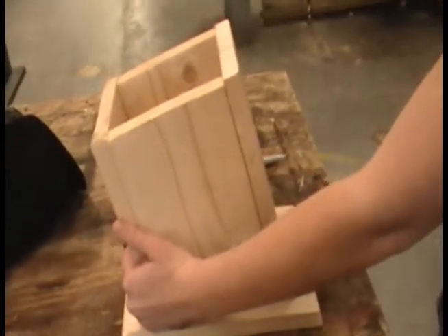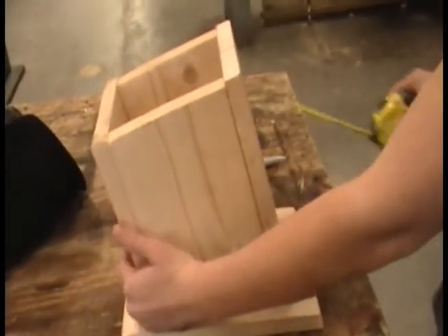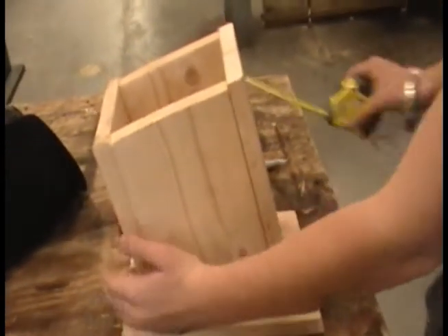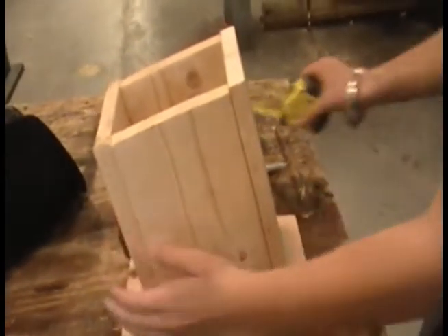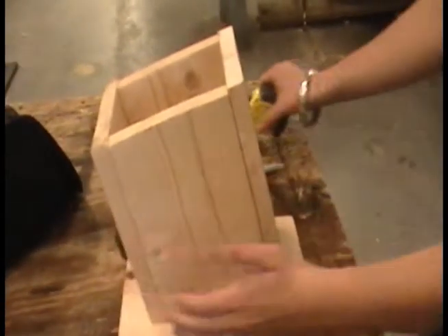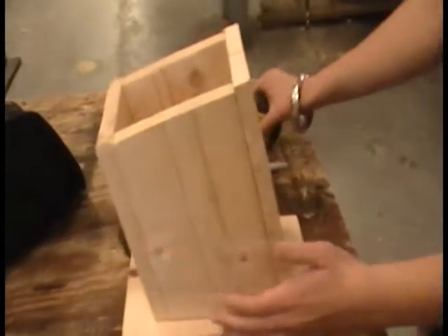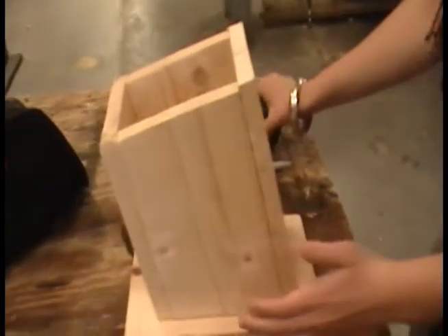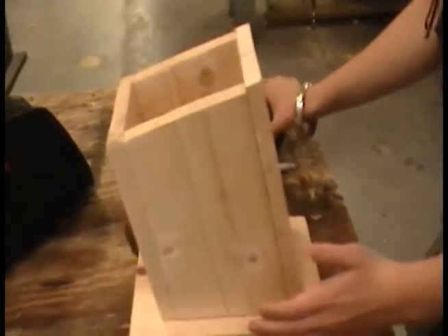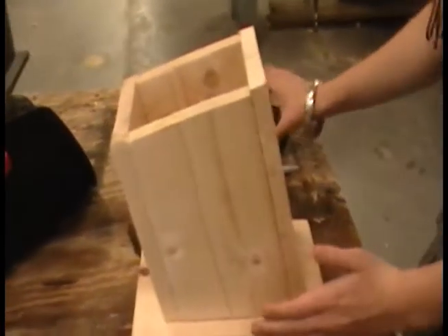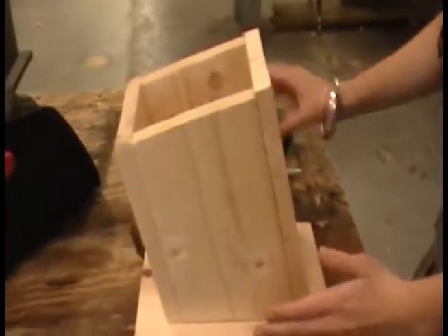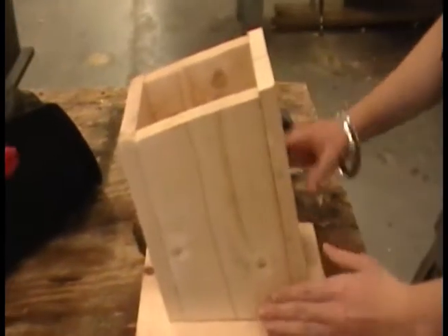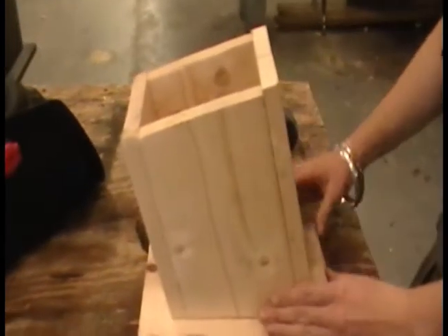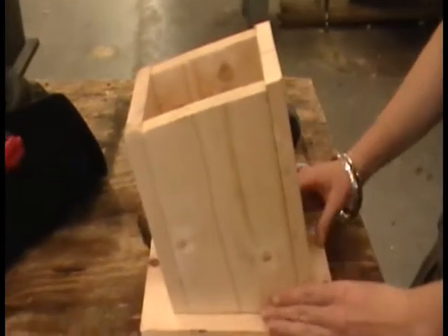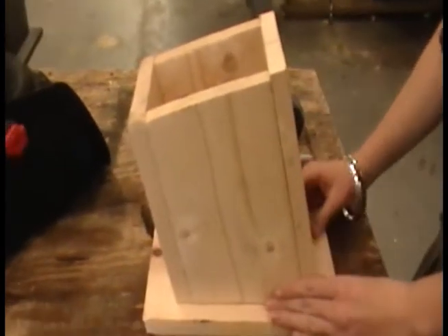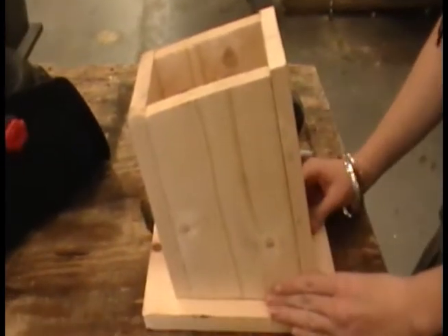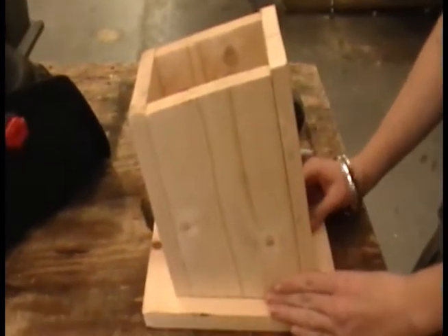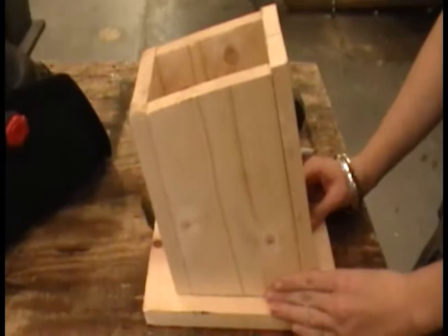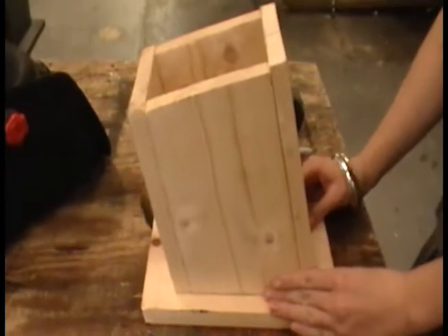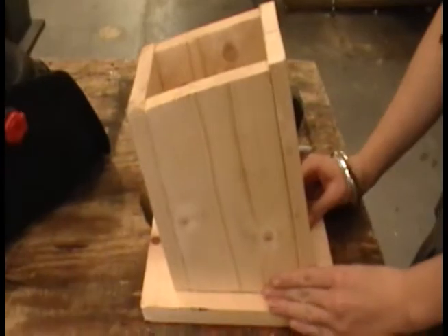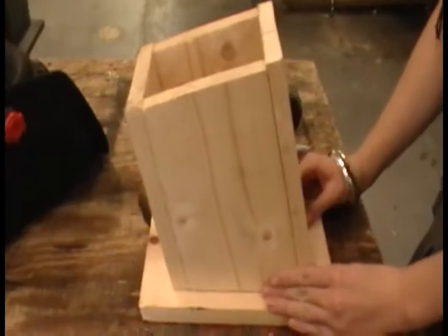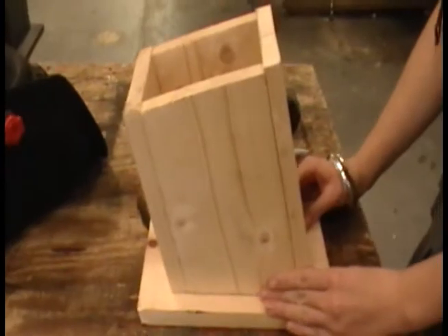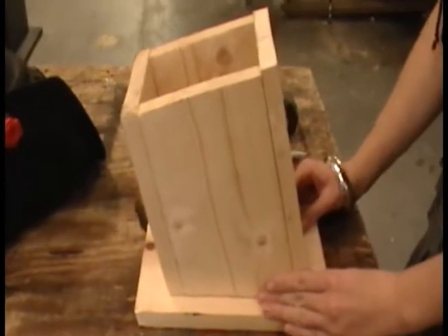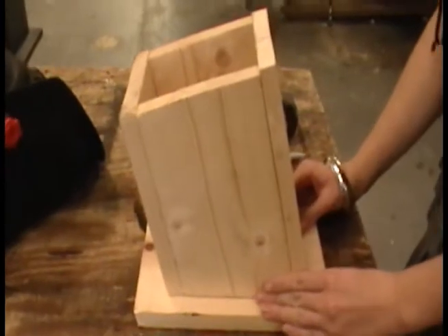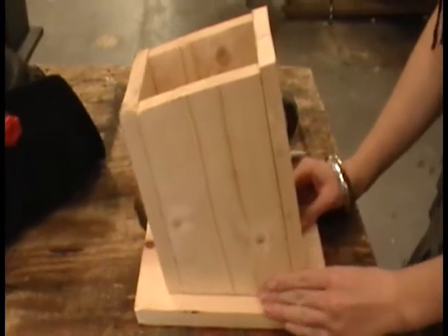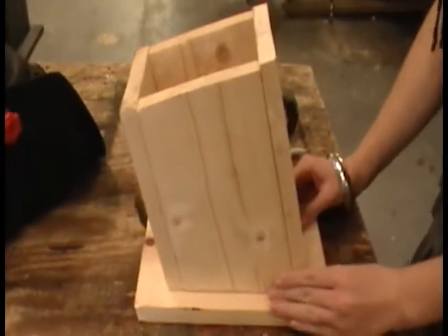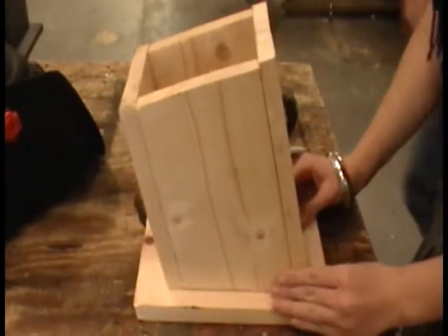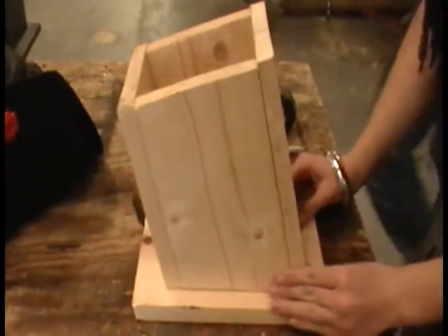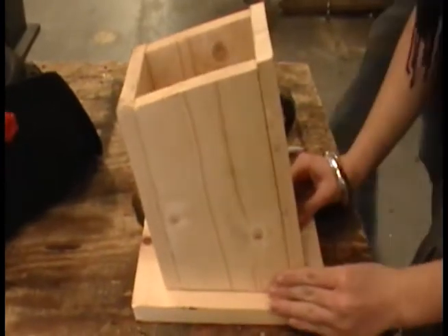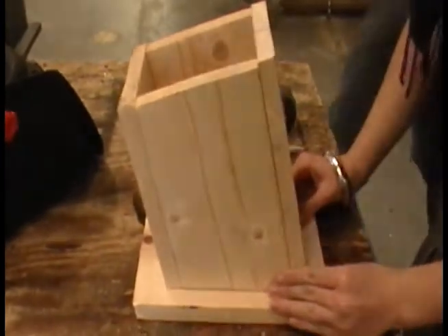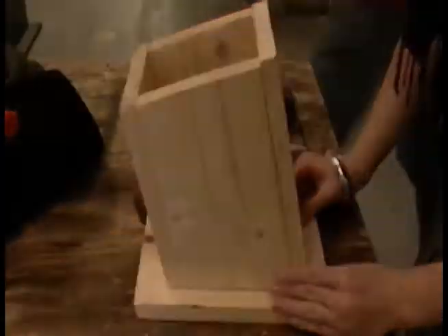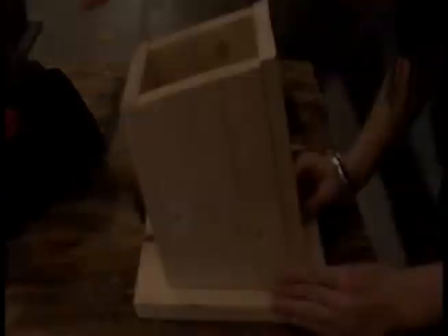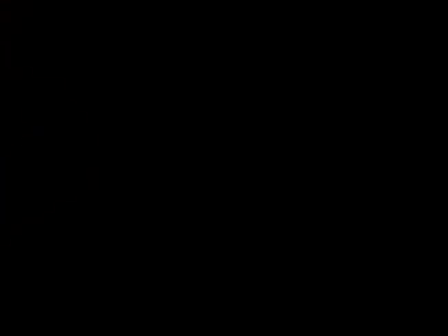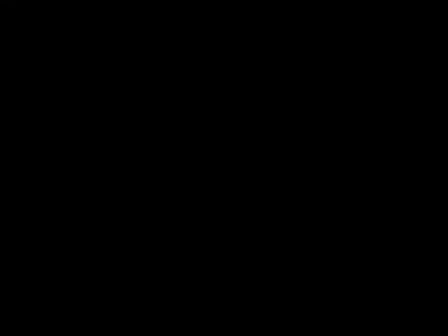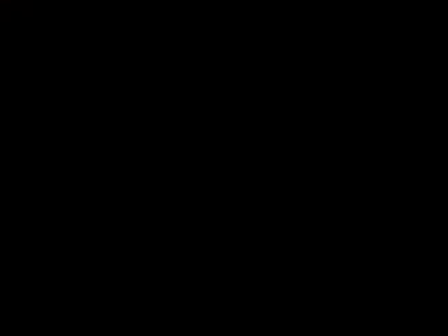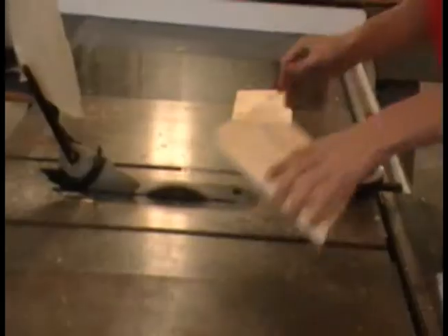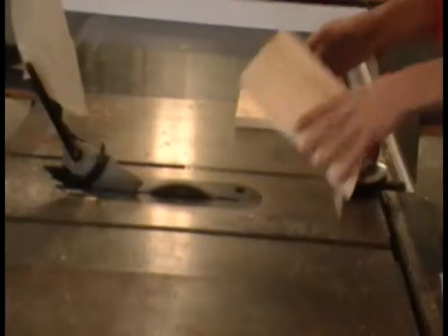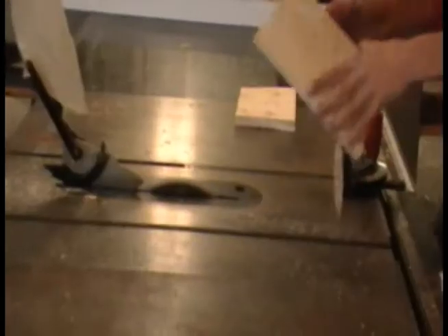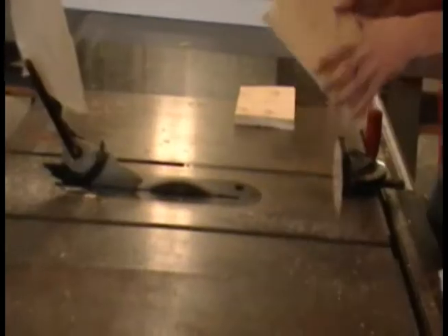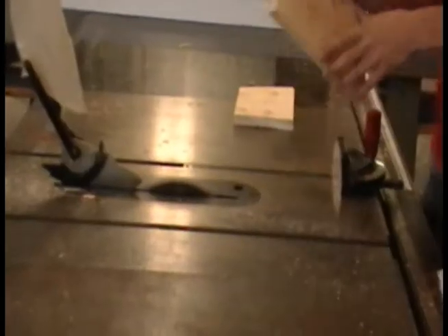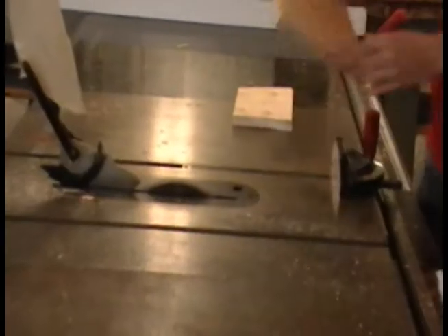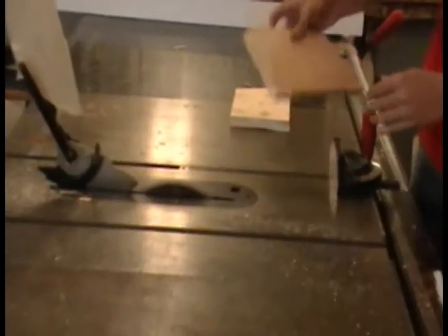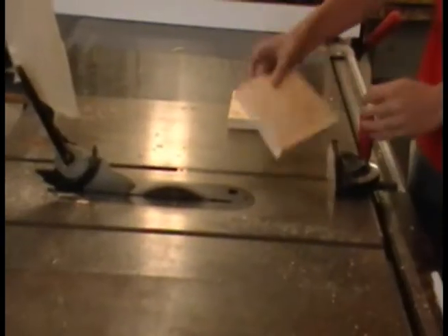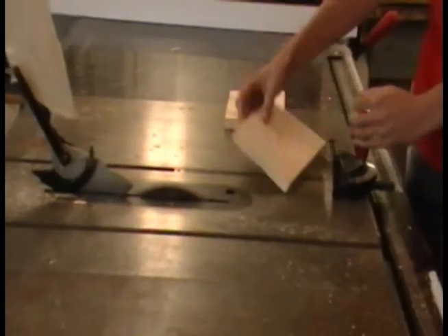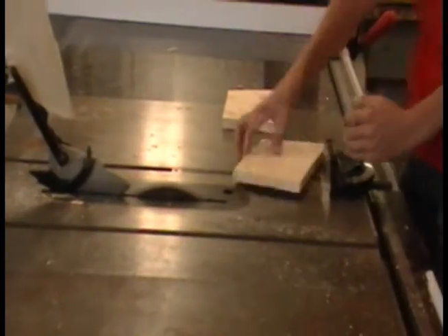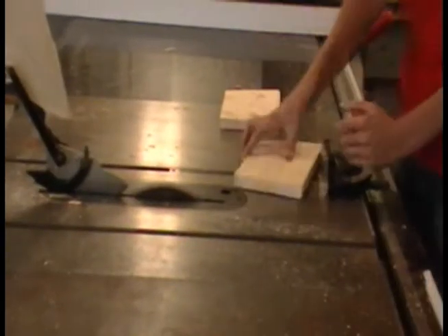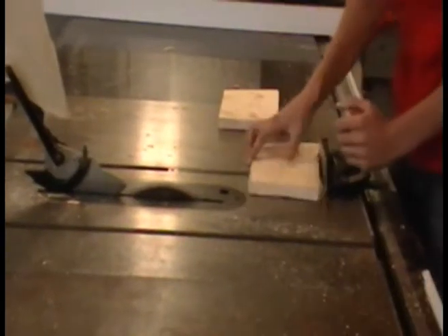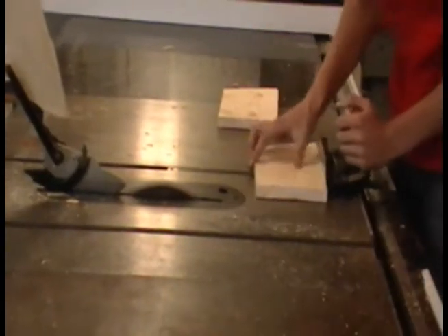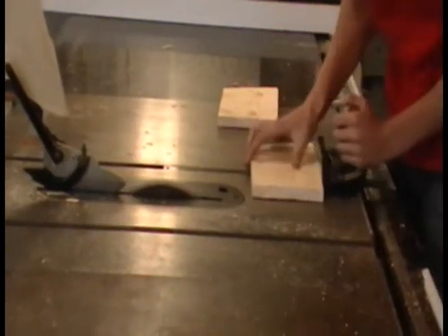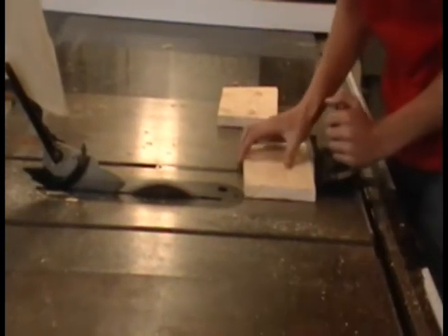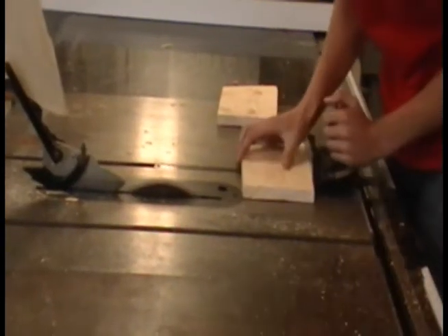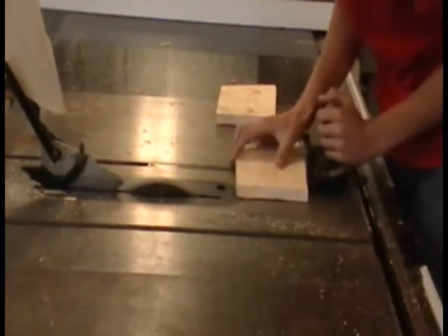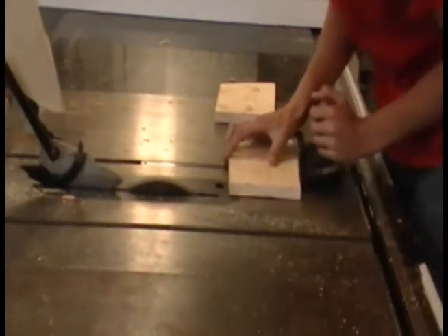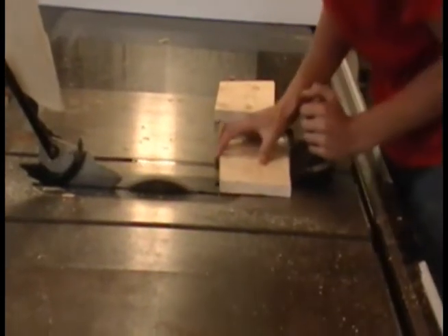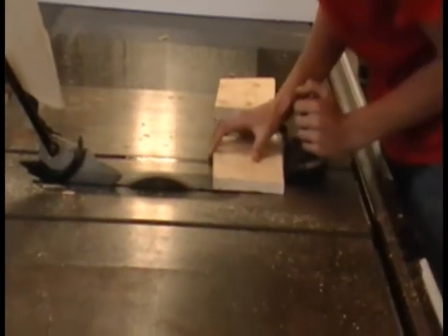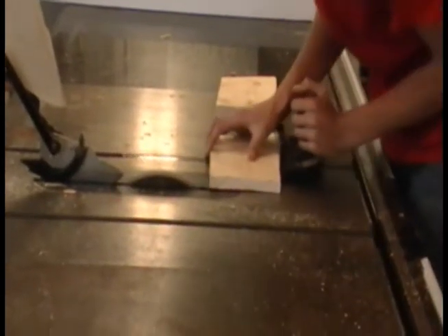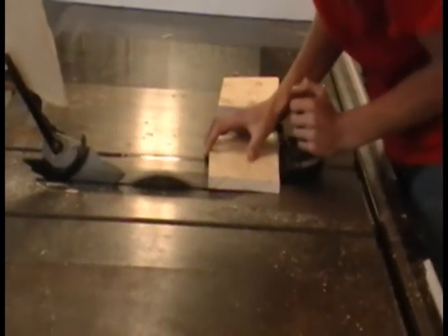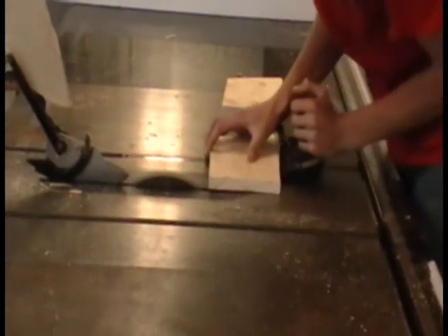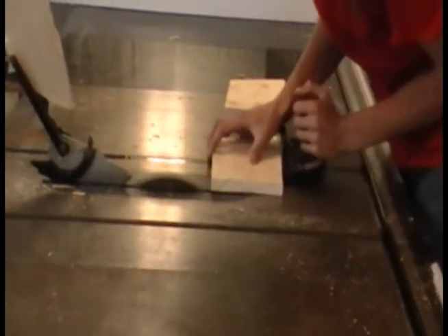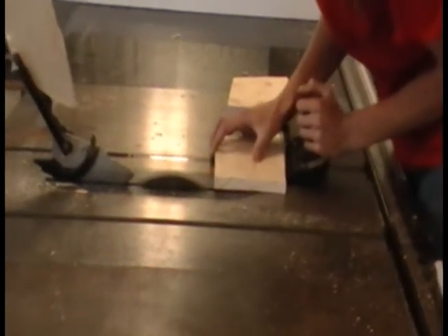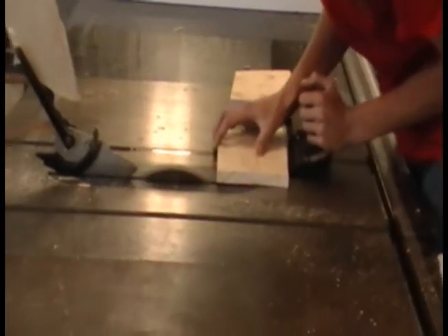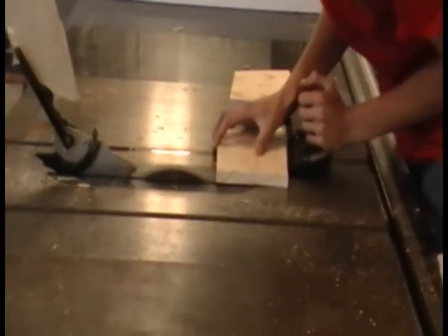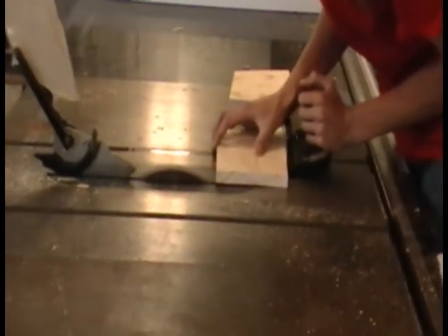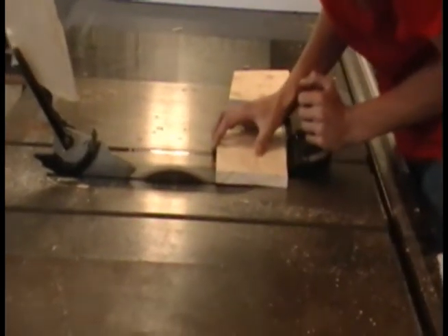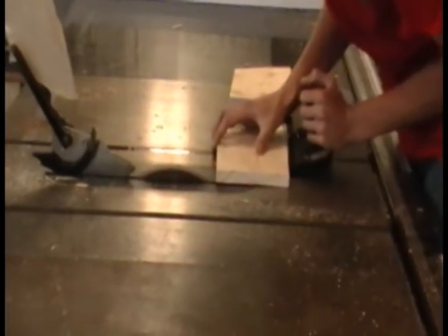Put the four sides together to see if any adjustments need to be made. If the pieces need modifications, take care of these now.